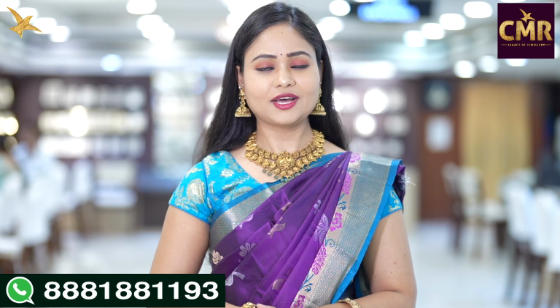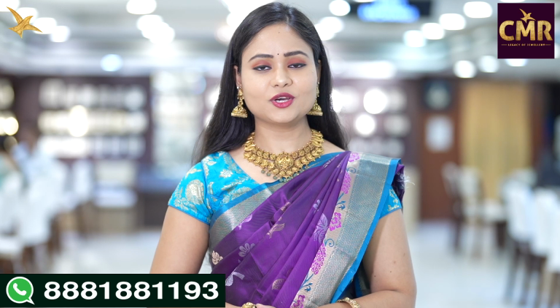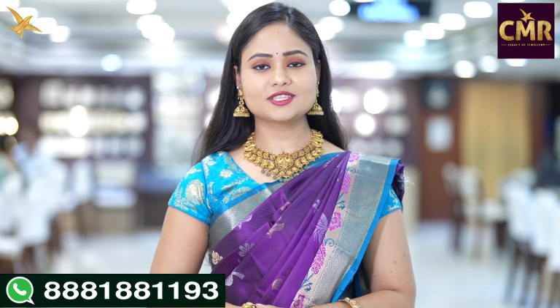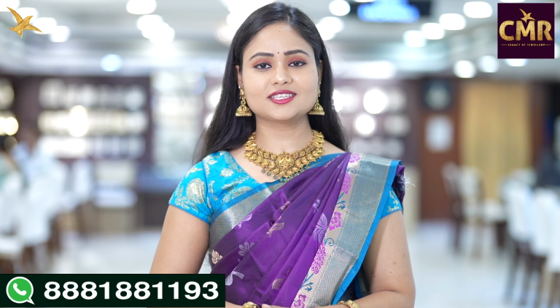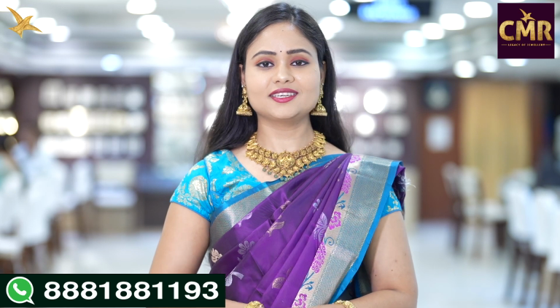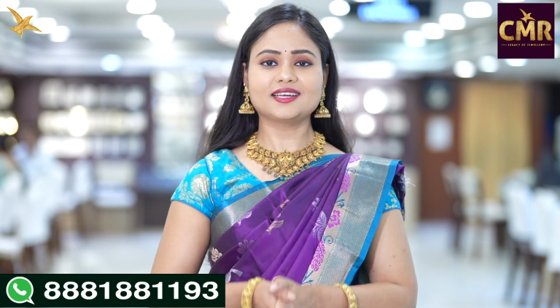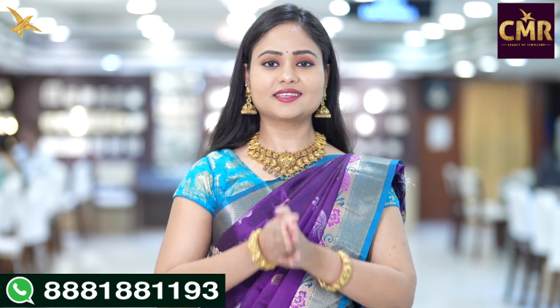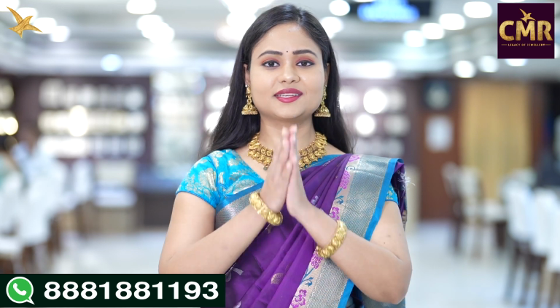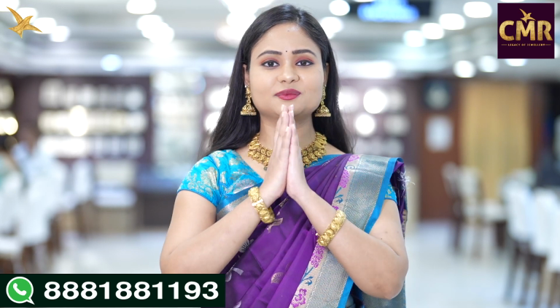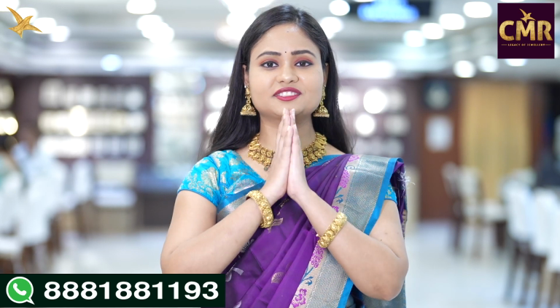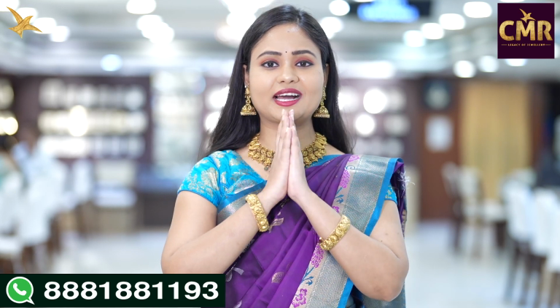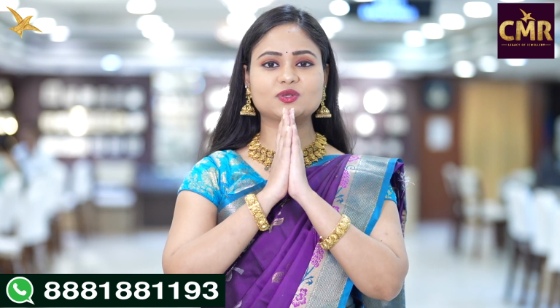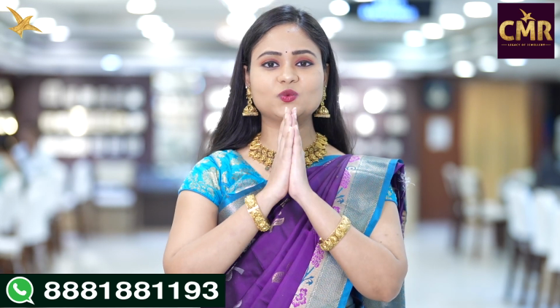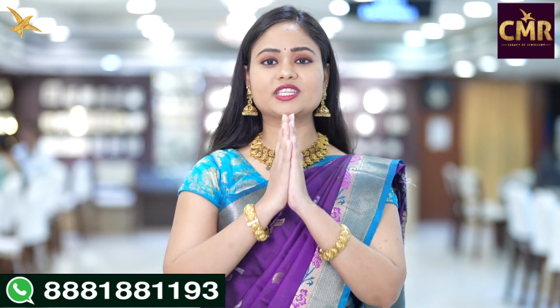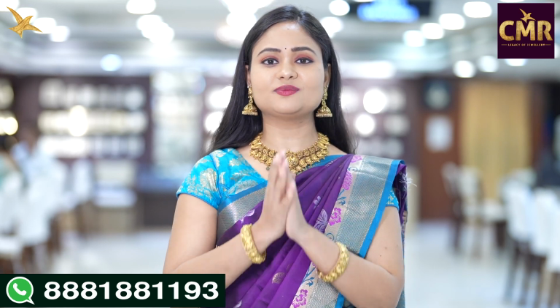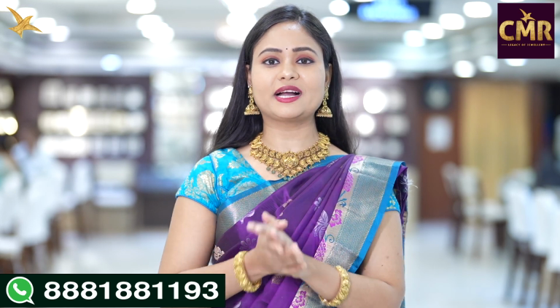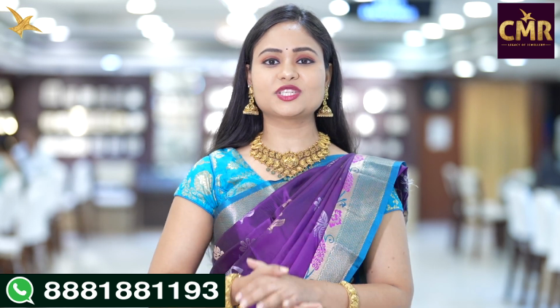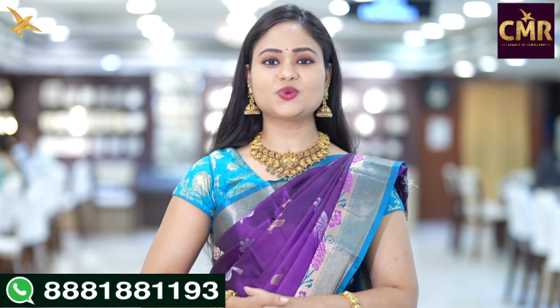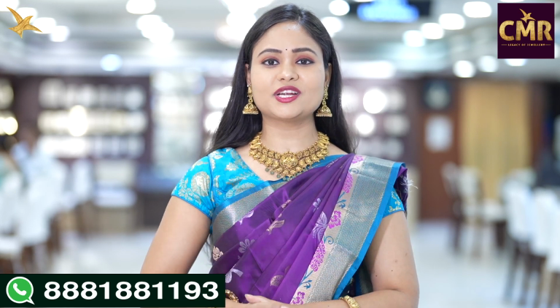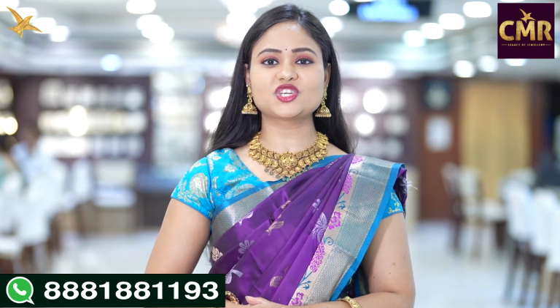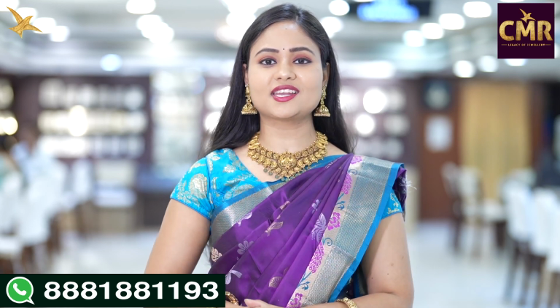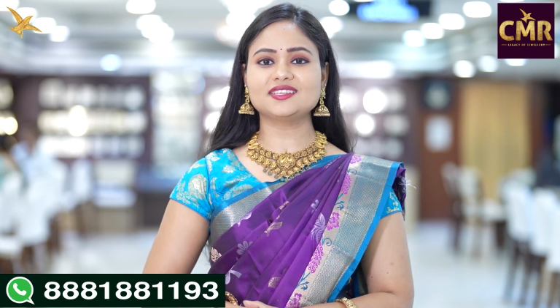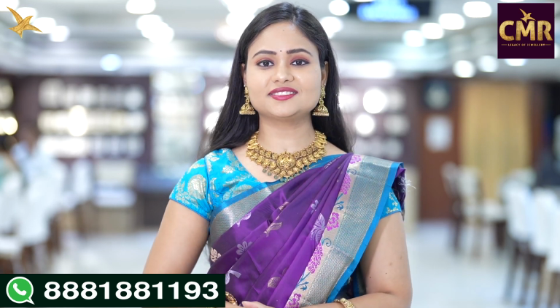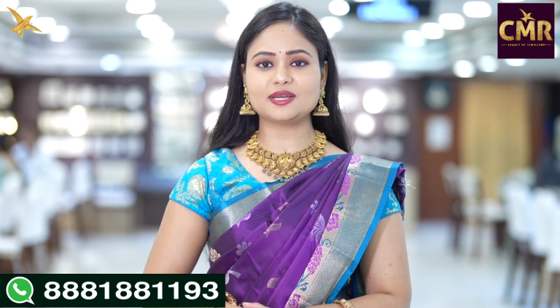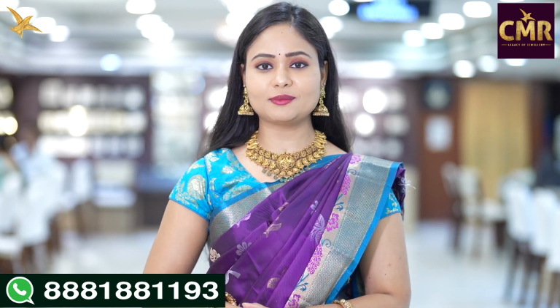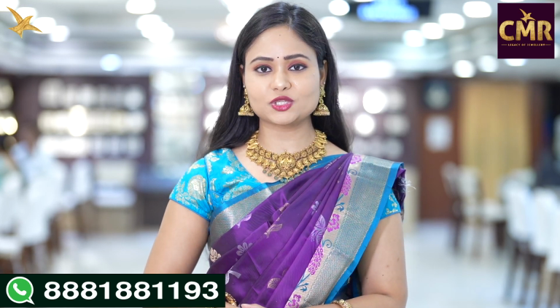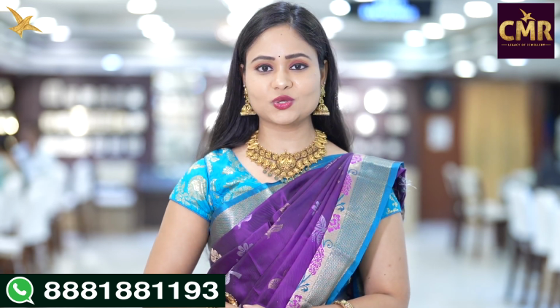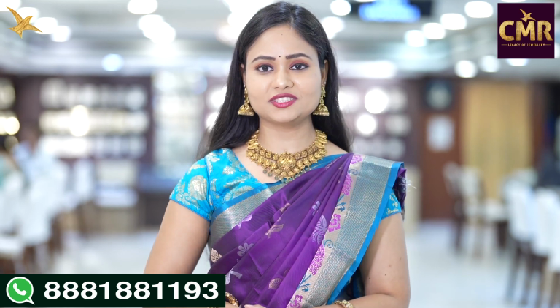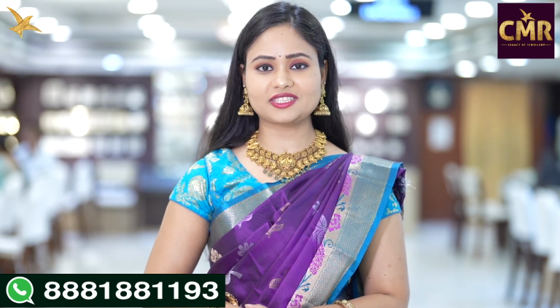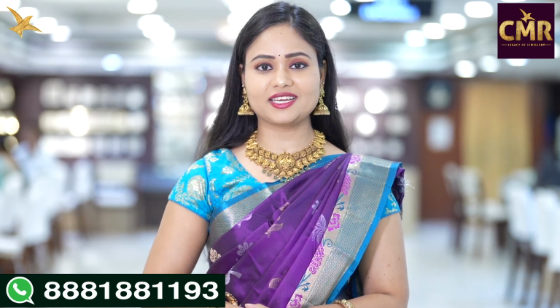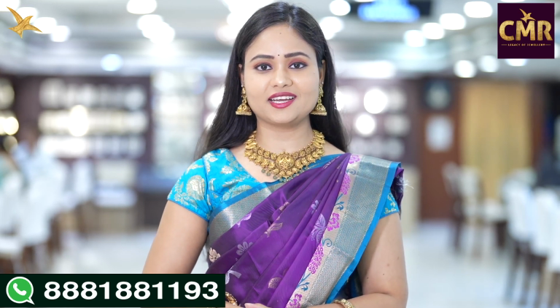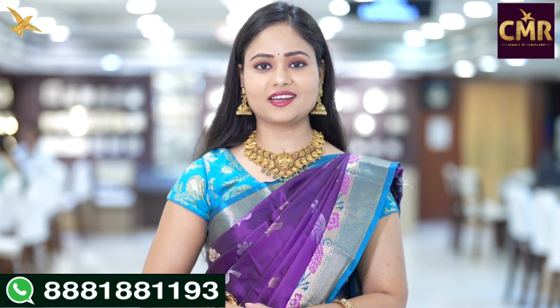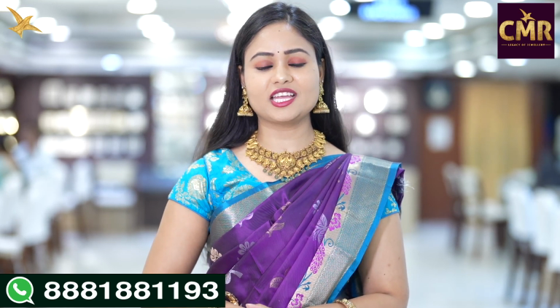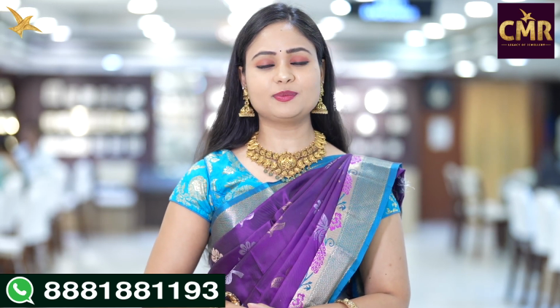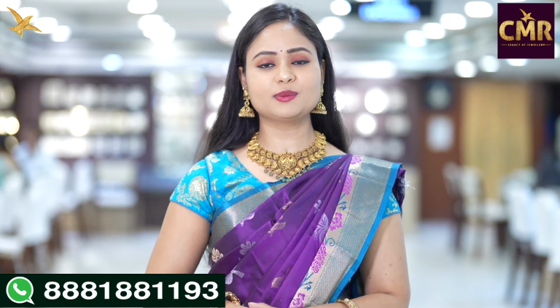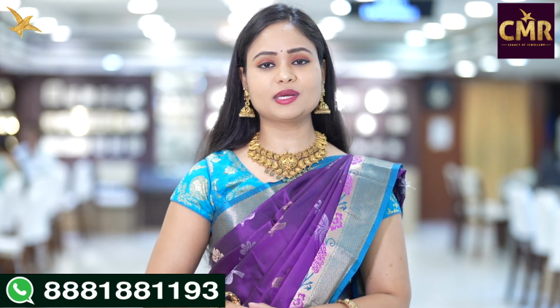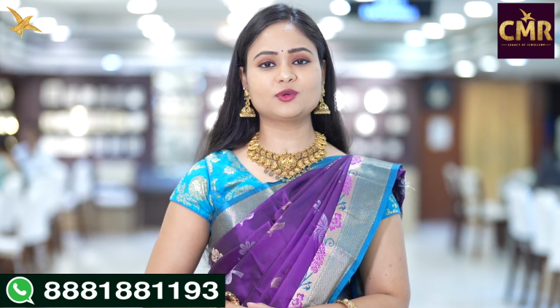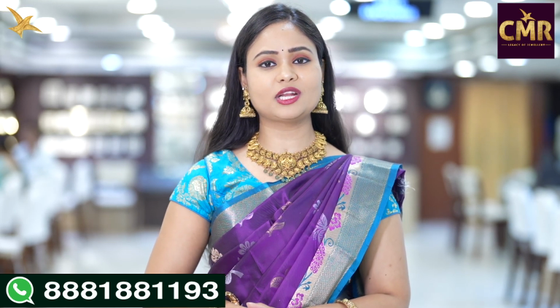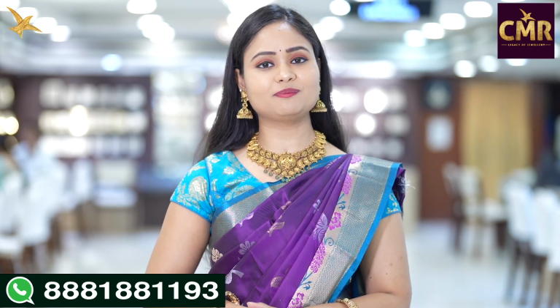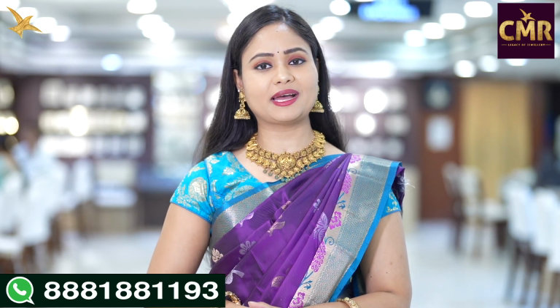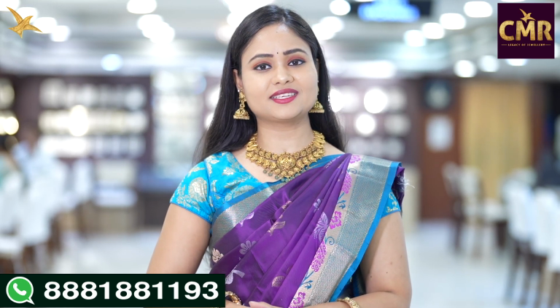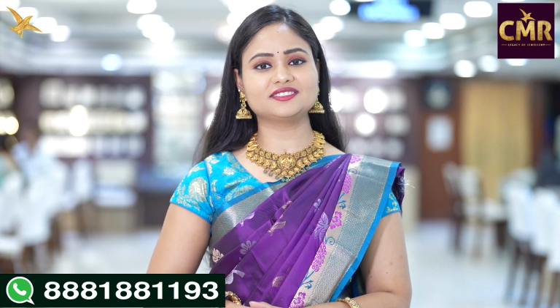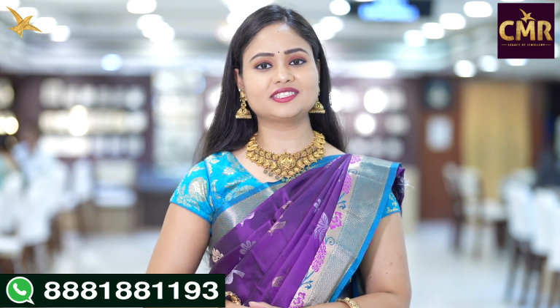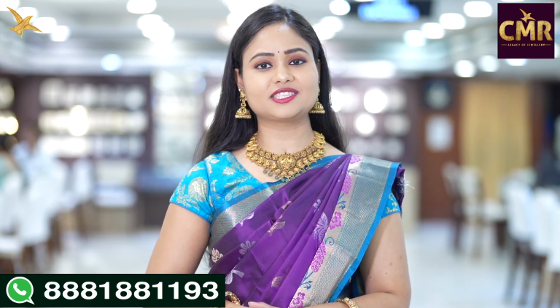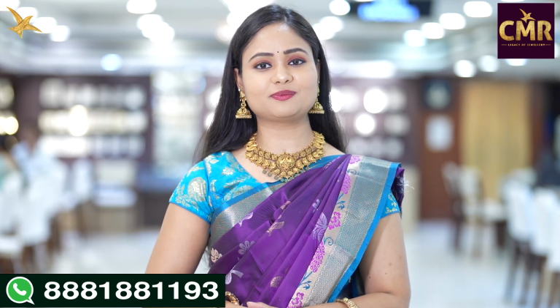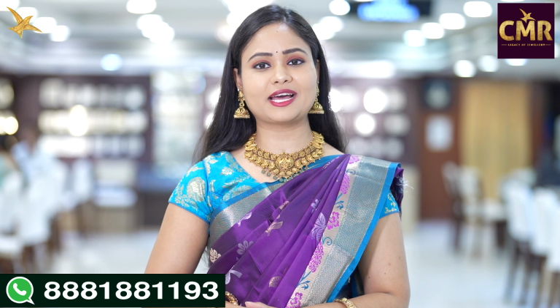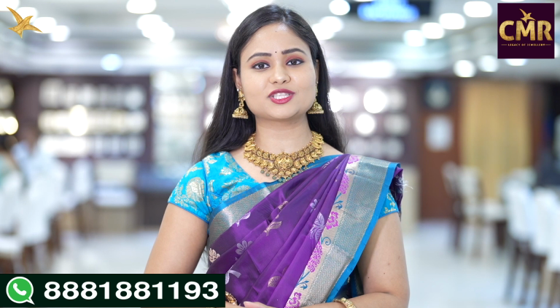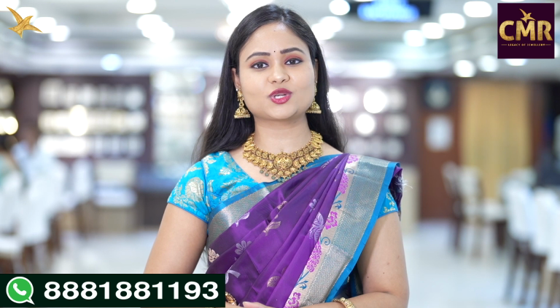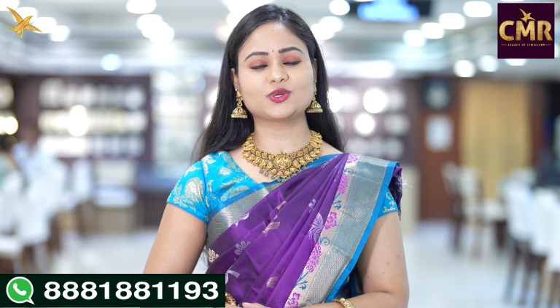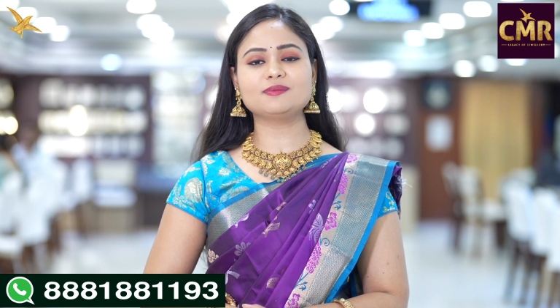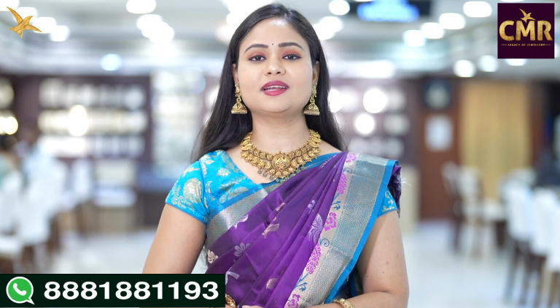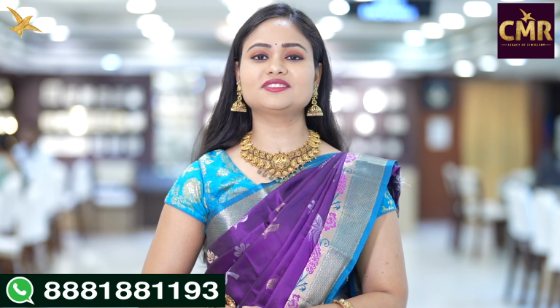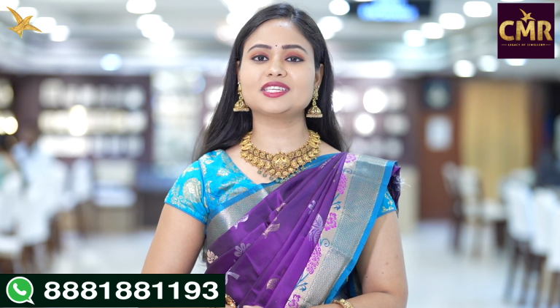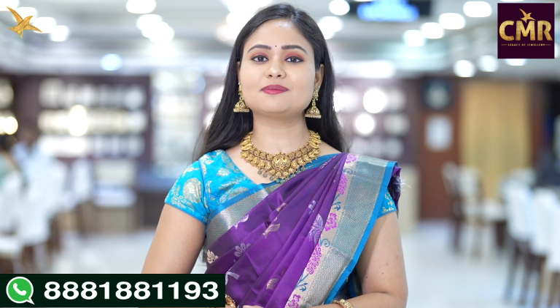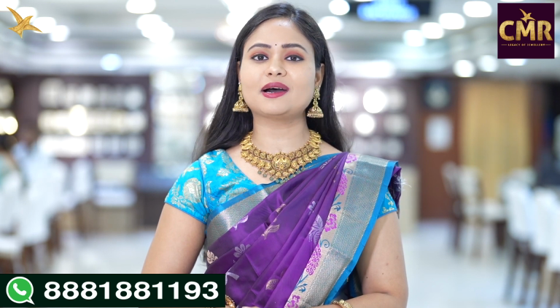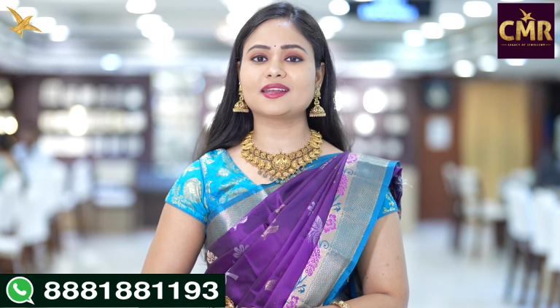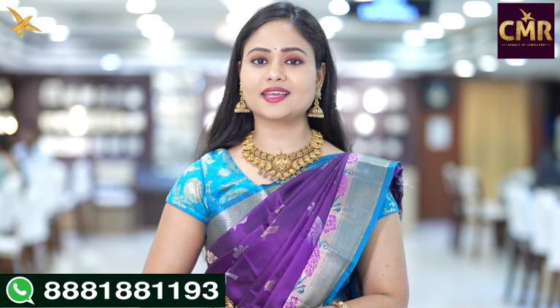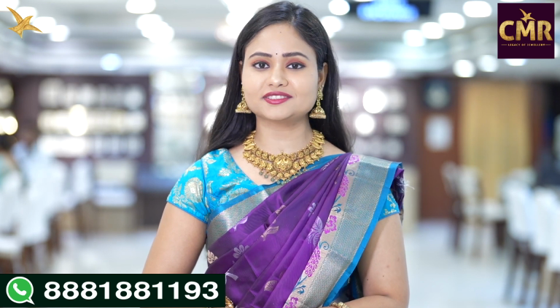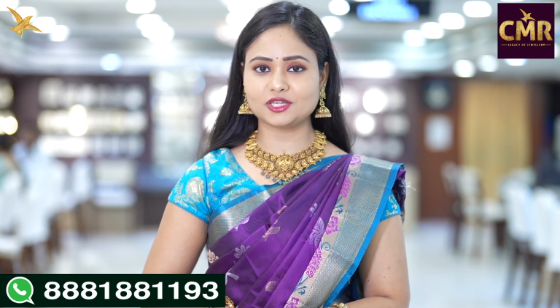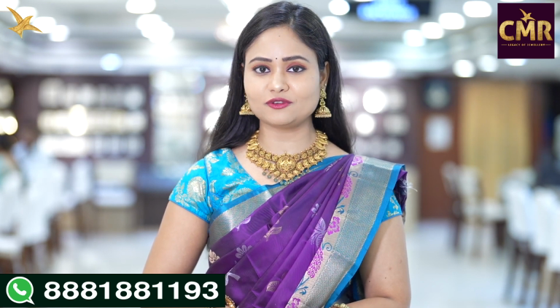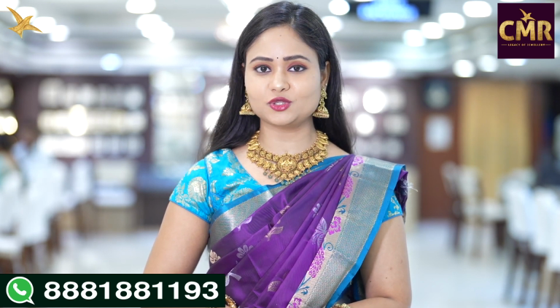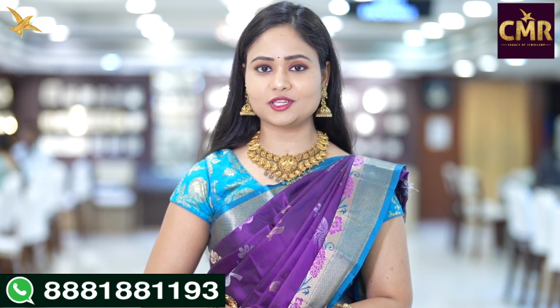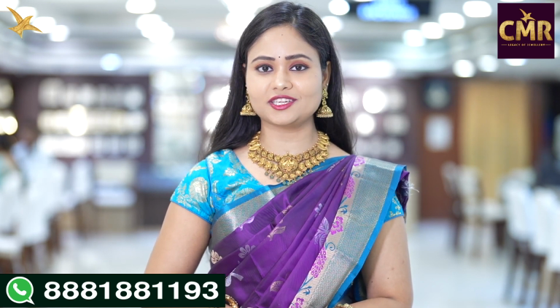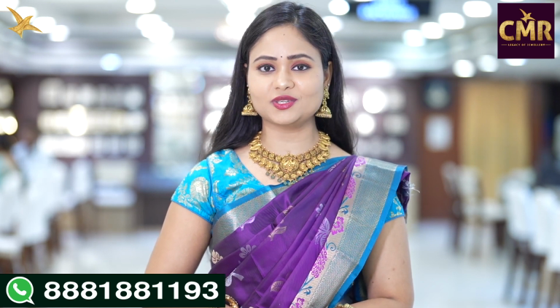Hello, everyone. Welcome back to our channel, CMR Jewelers Telangana. Now we are in the Patney Center branch in CMR Legacy of Jewelry.